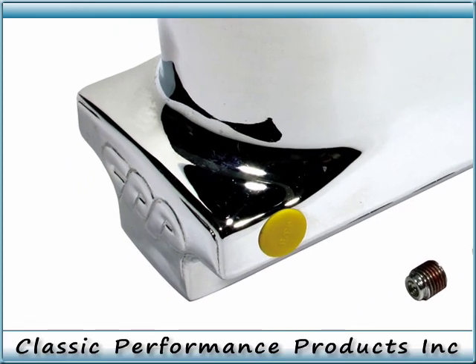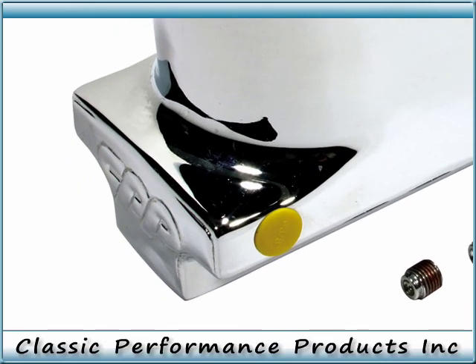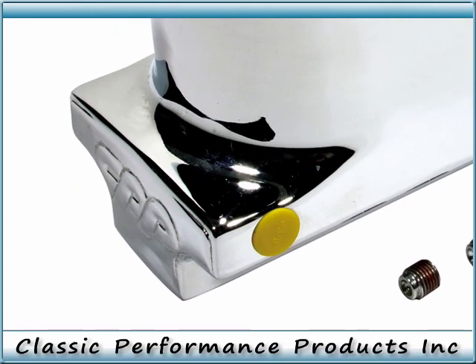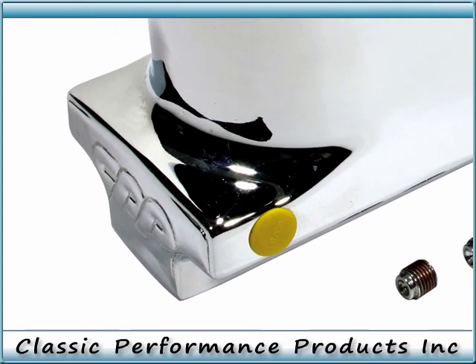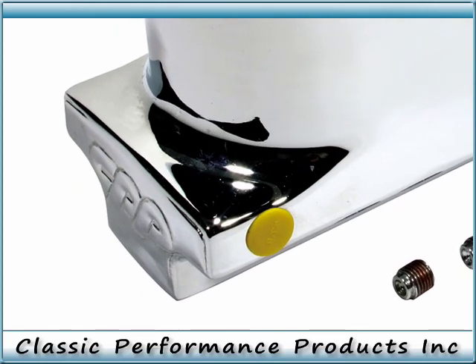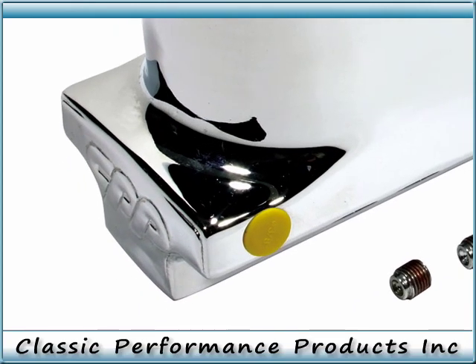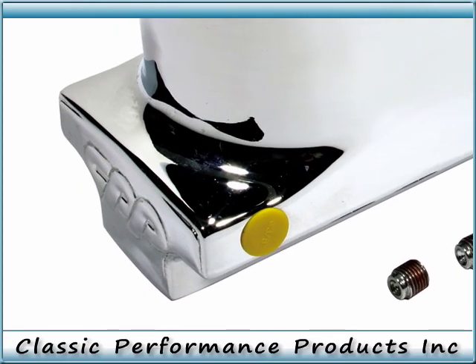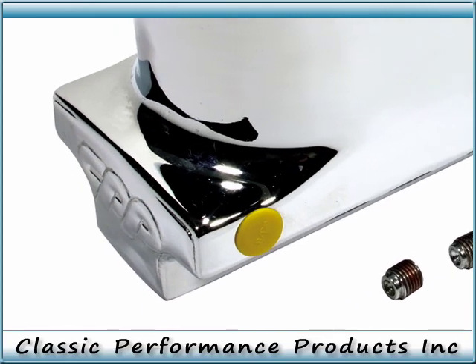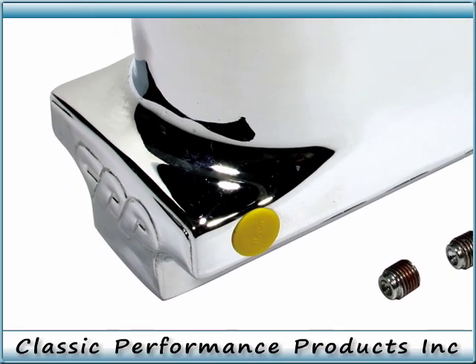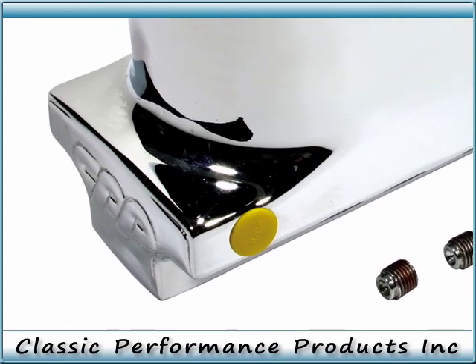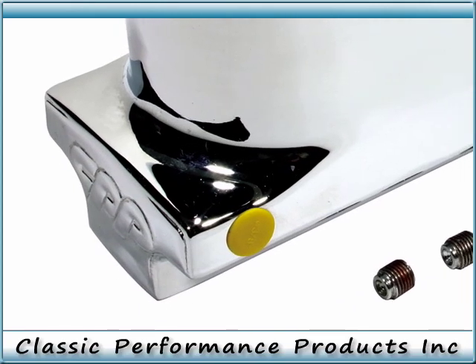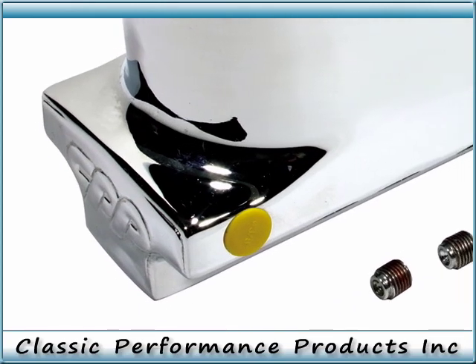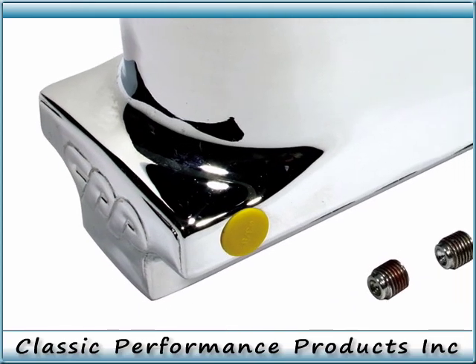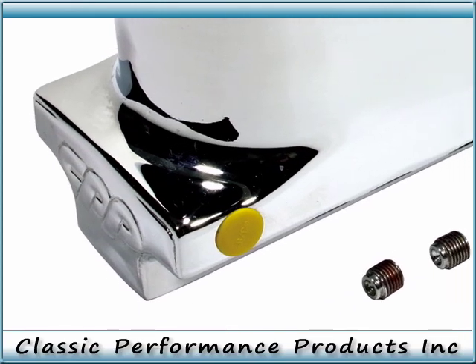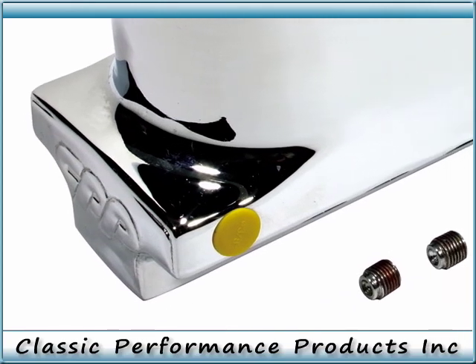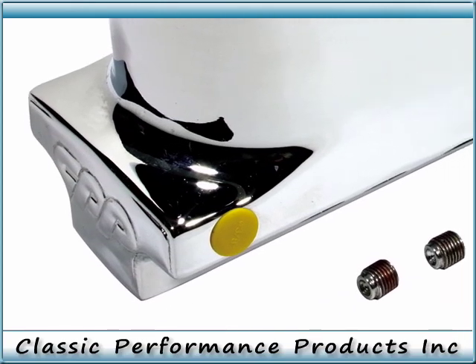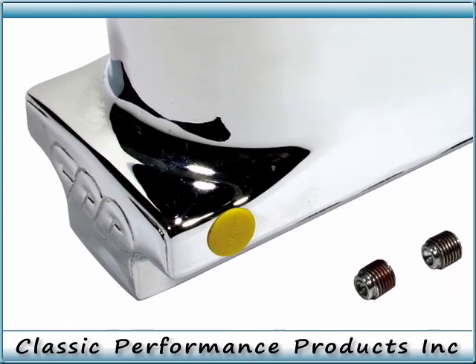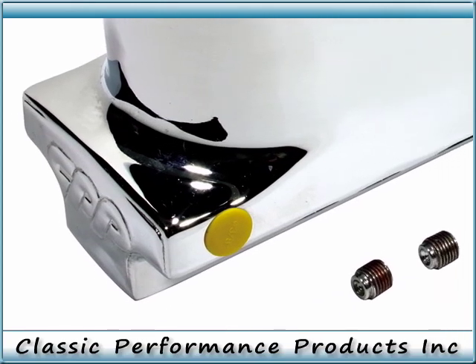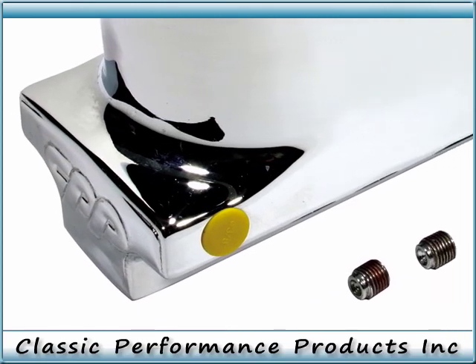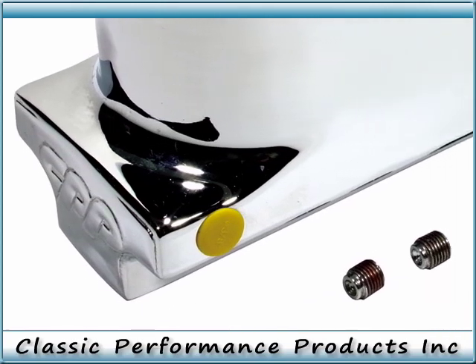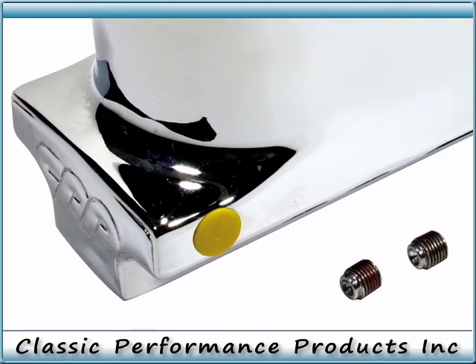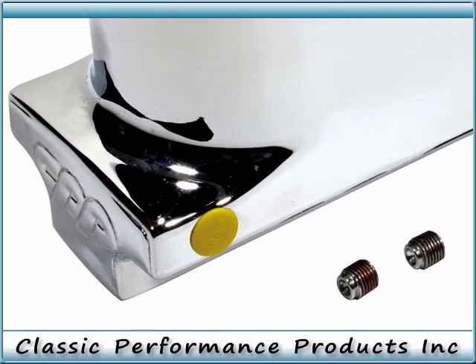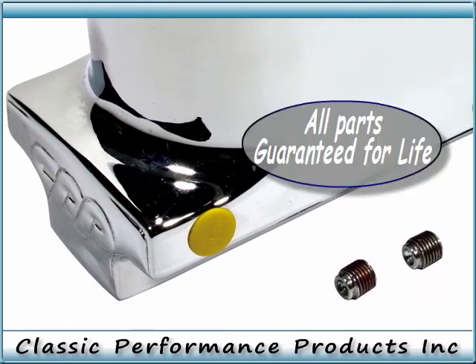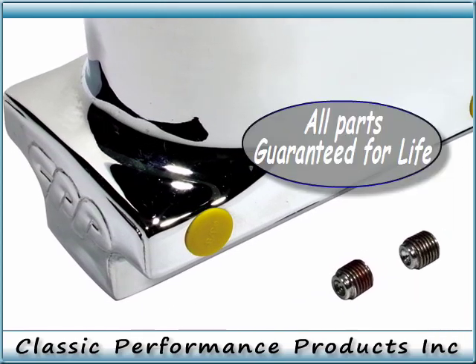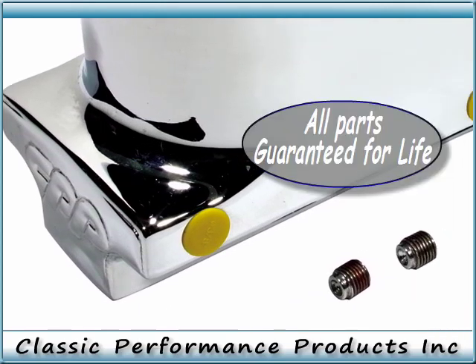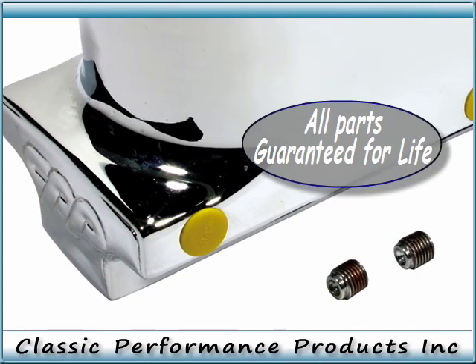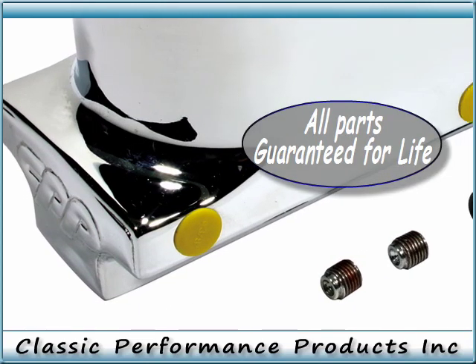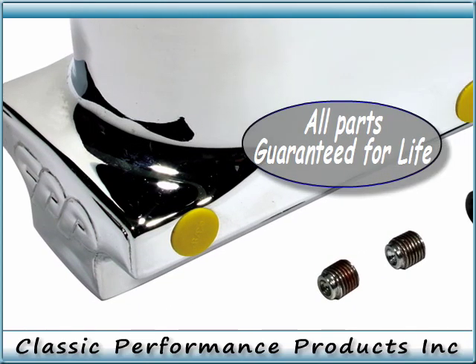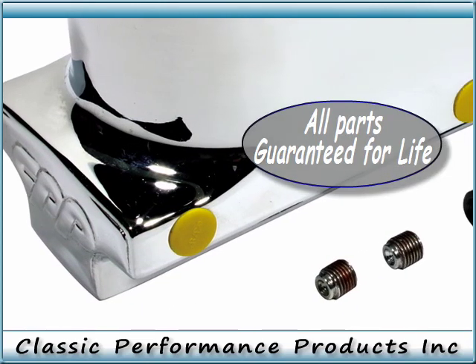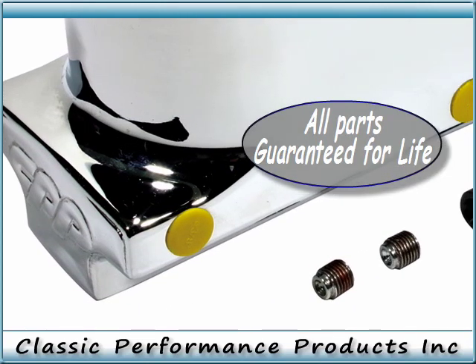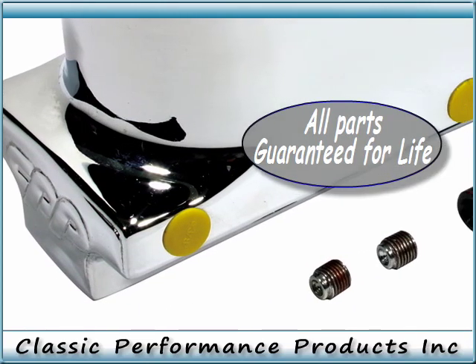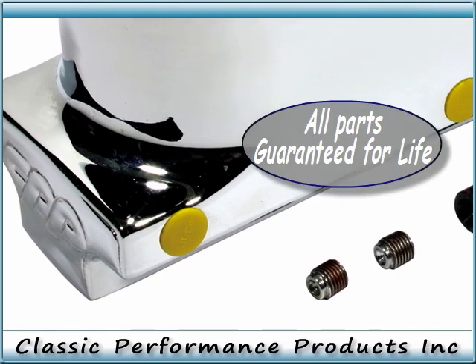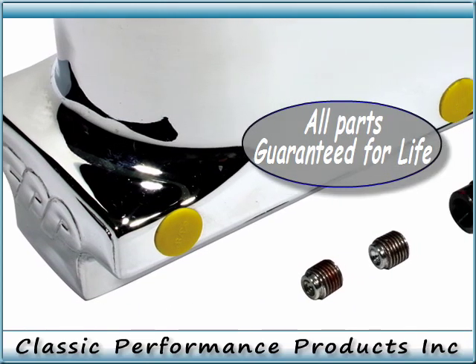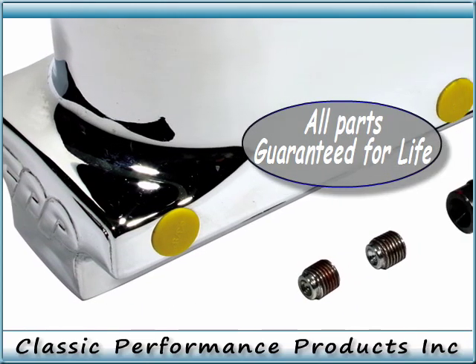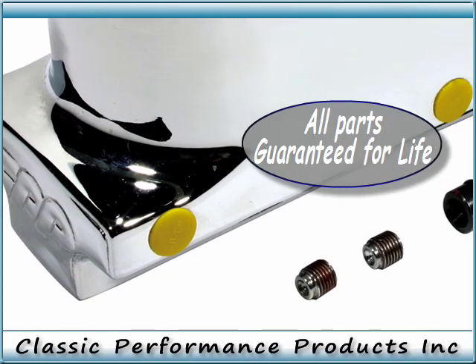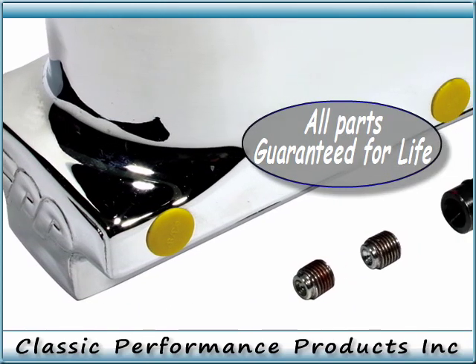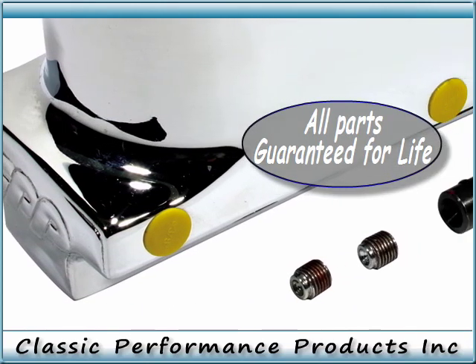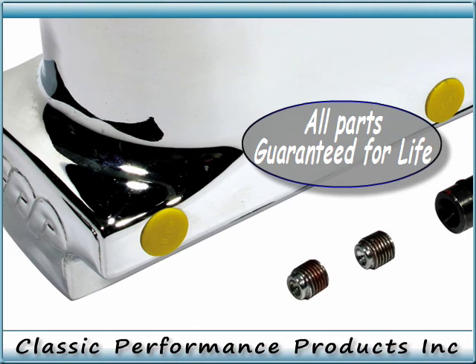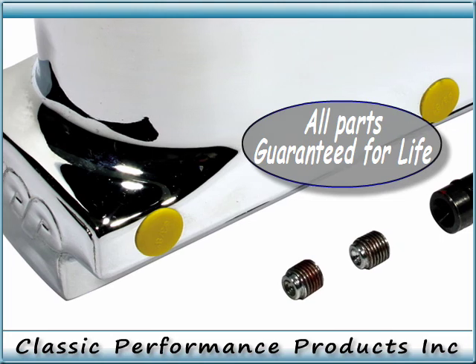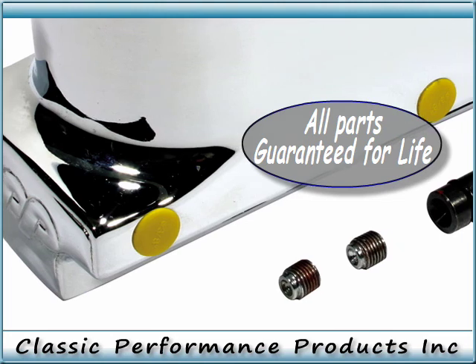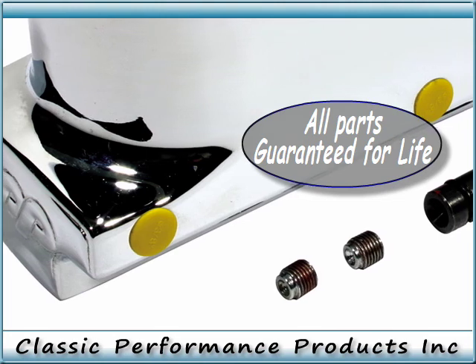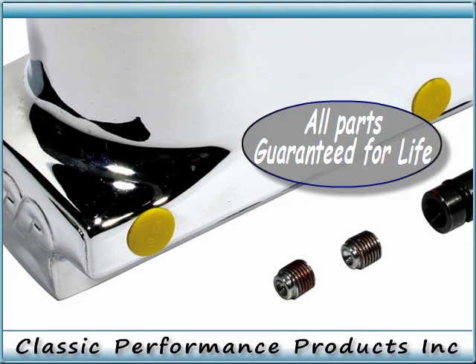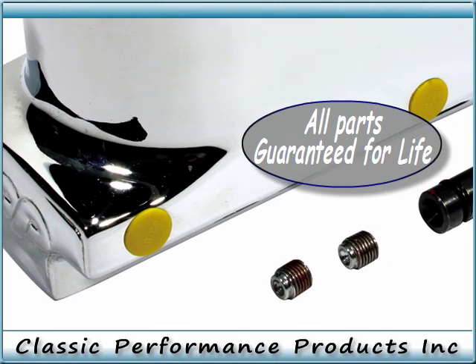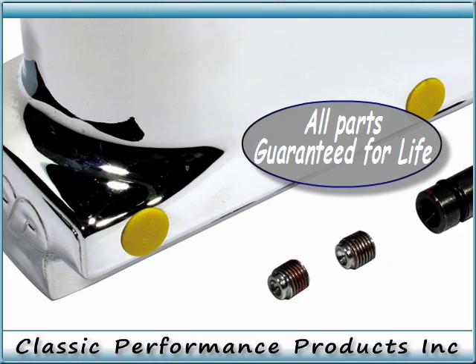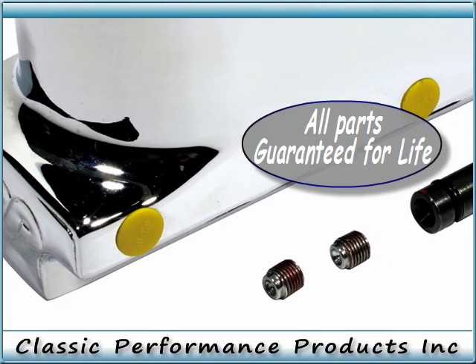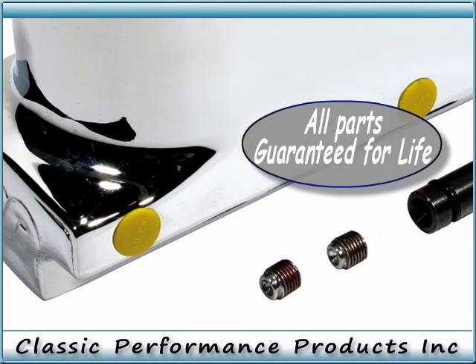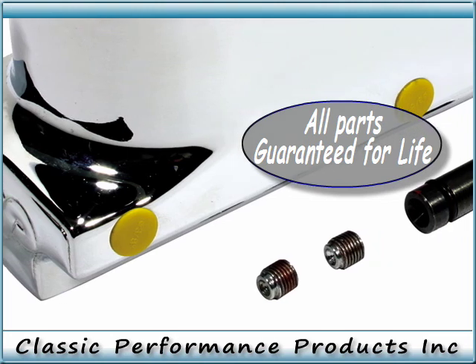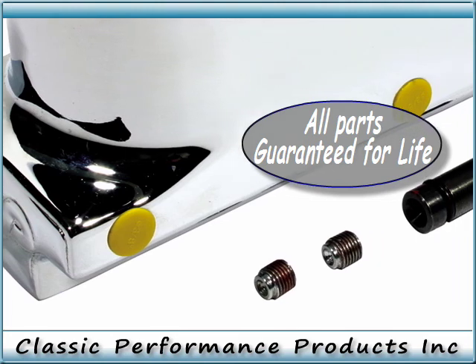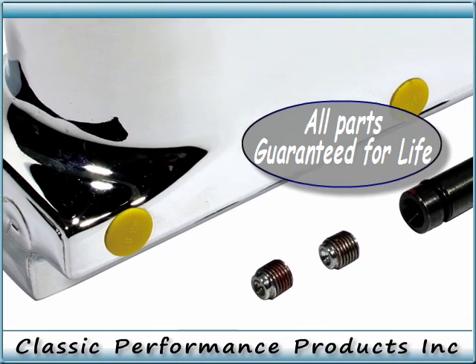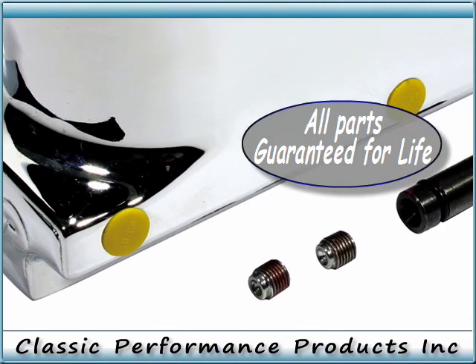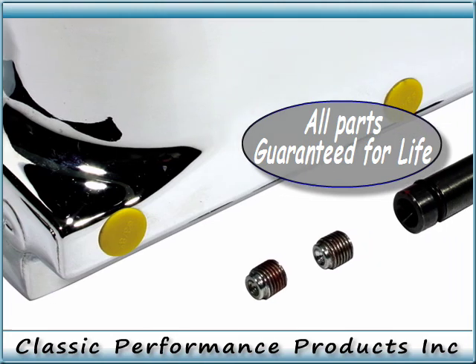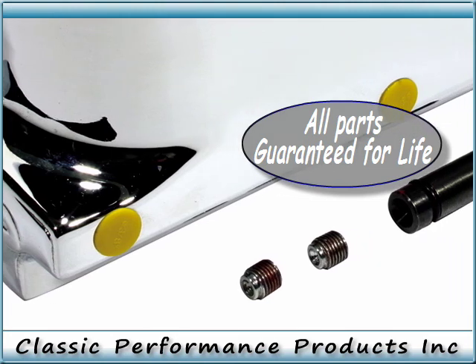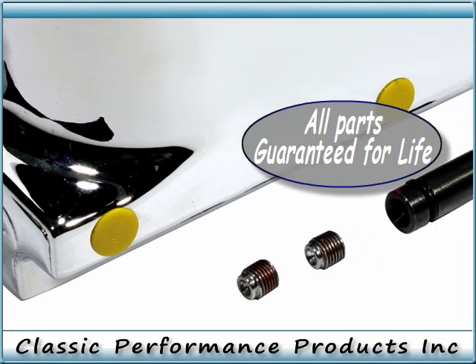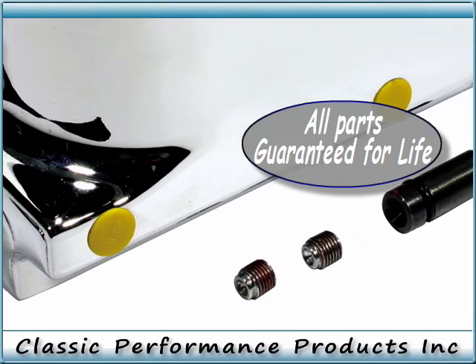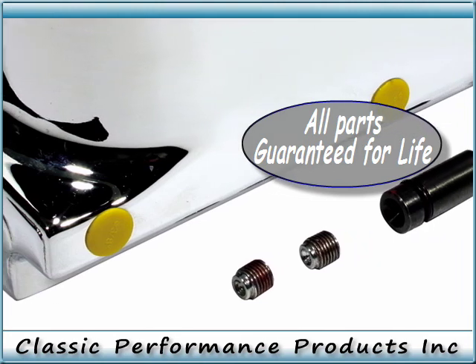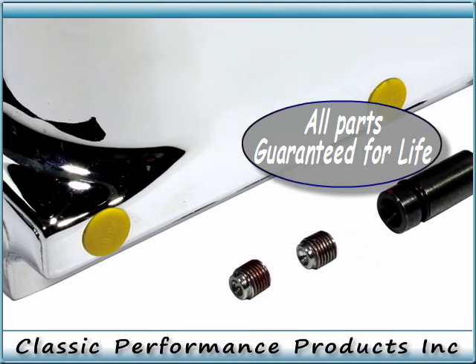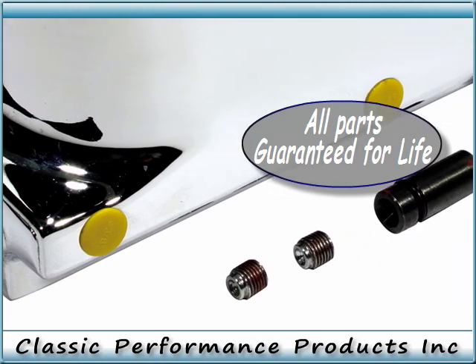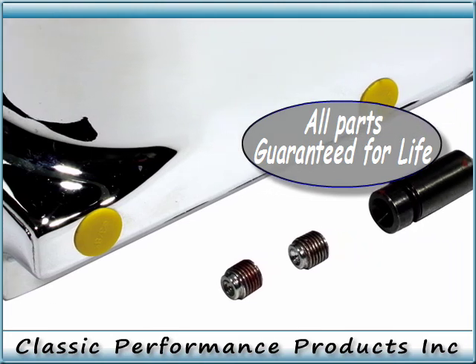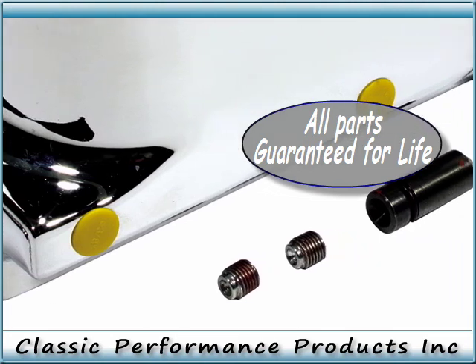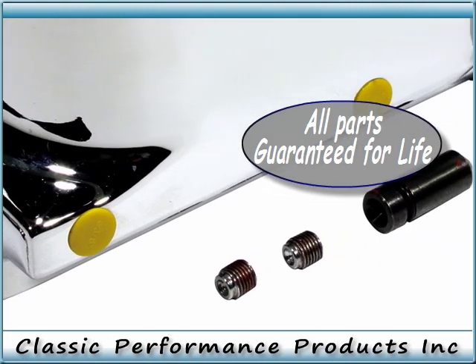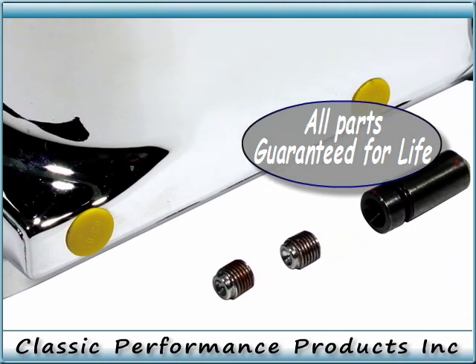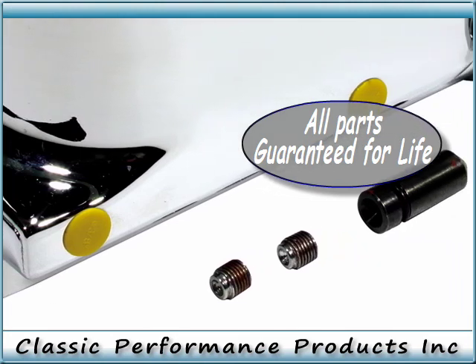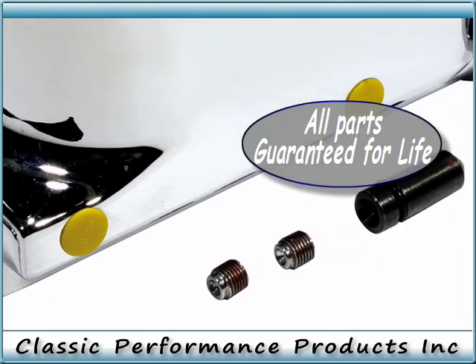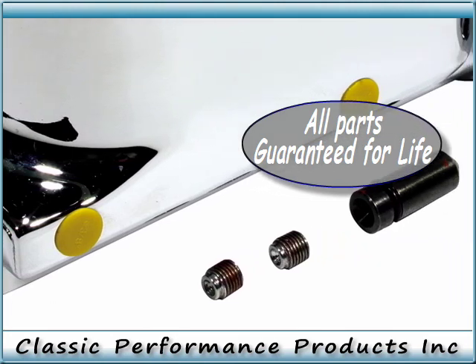CPP's newest high-performance master cylinder shows further proof that you can have the expensive, show-stopping looks without the high price tag.